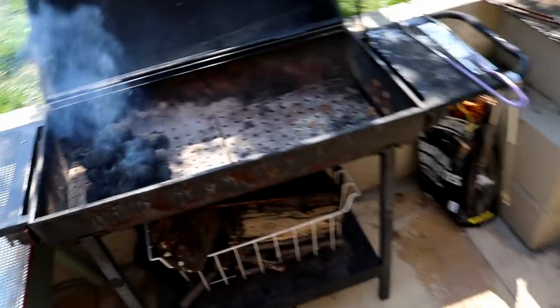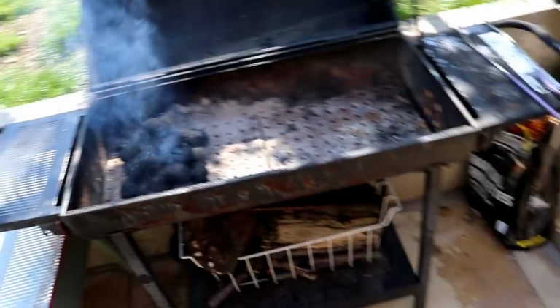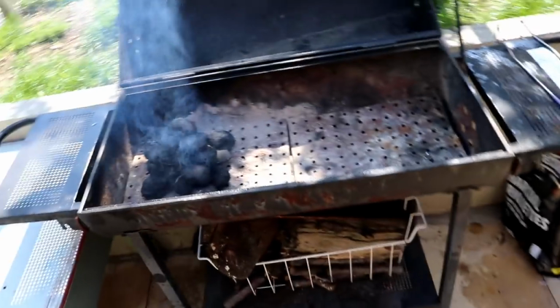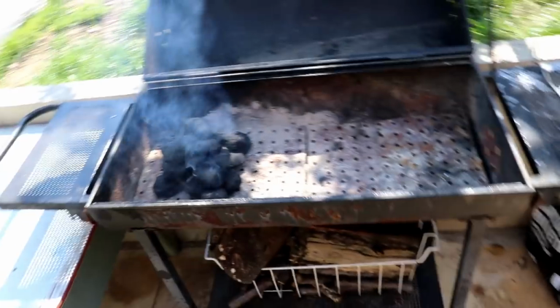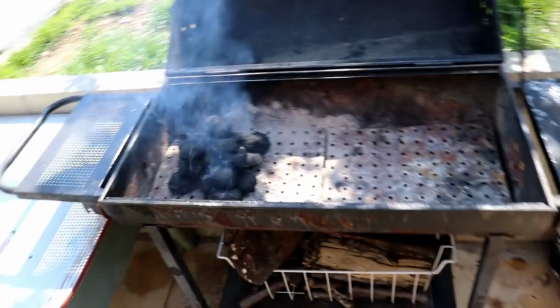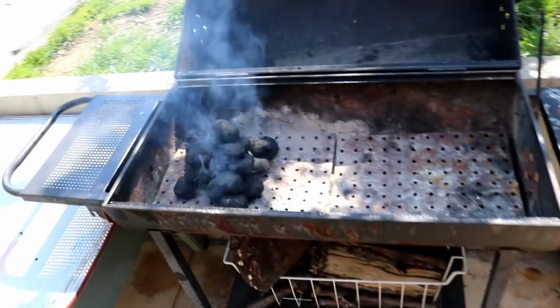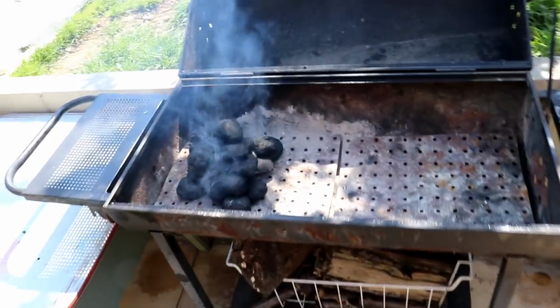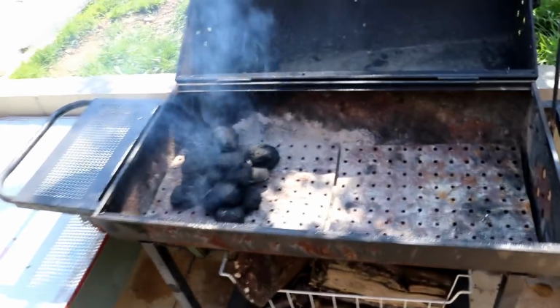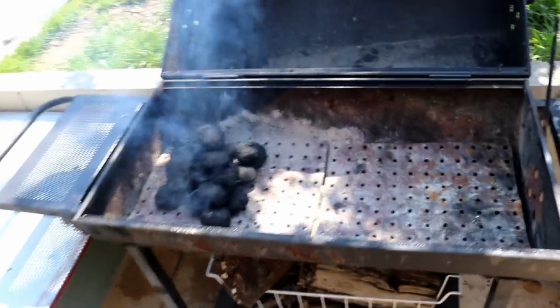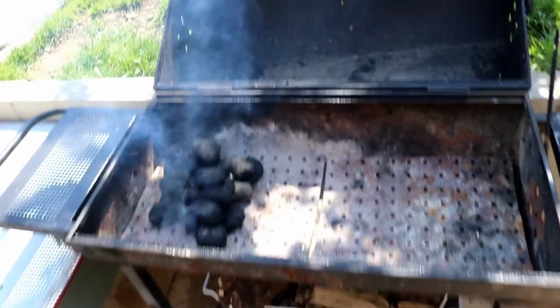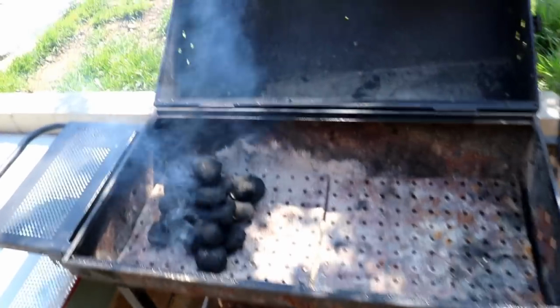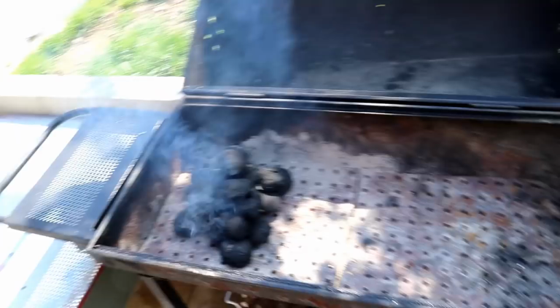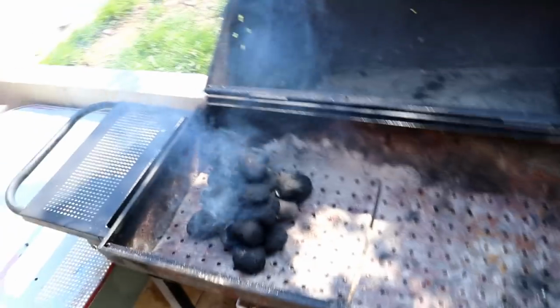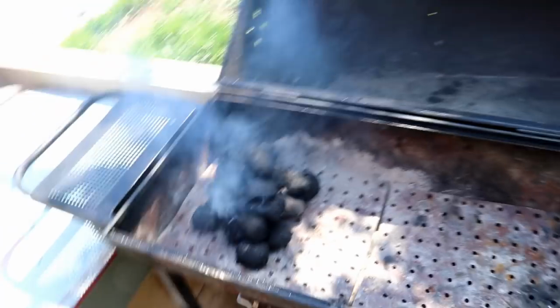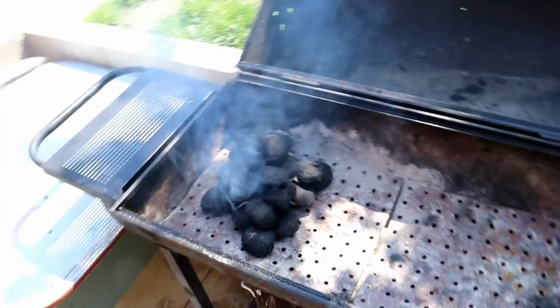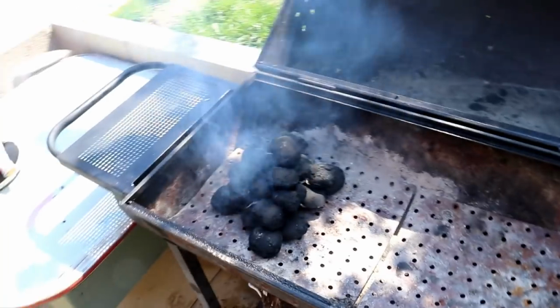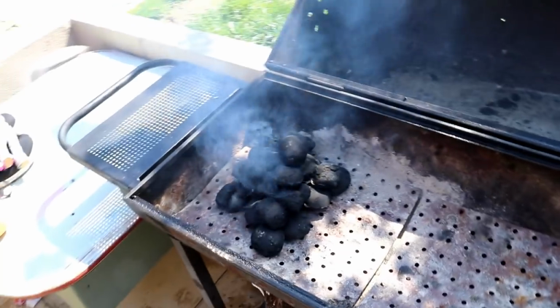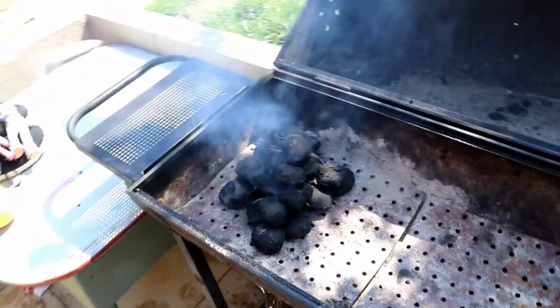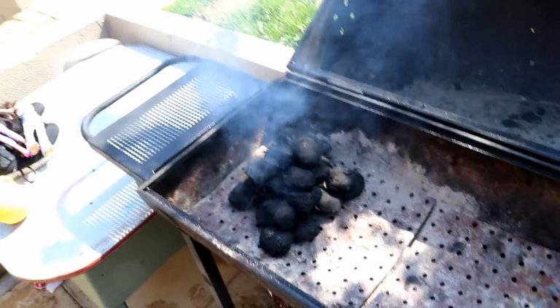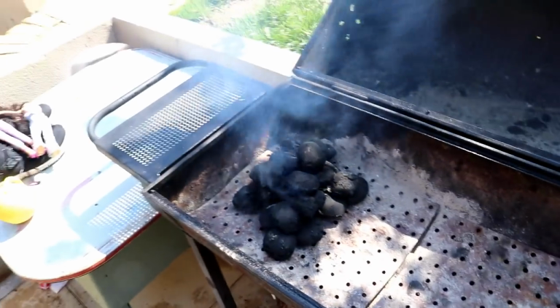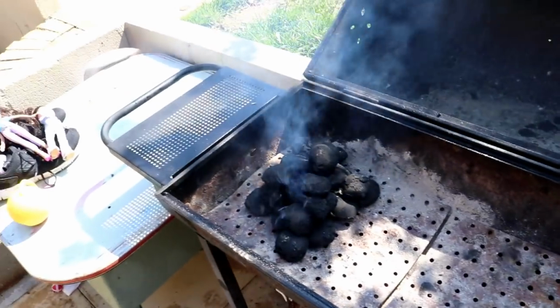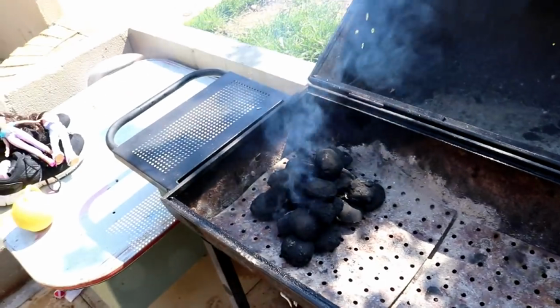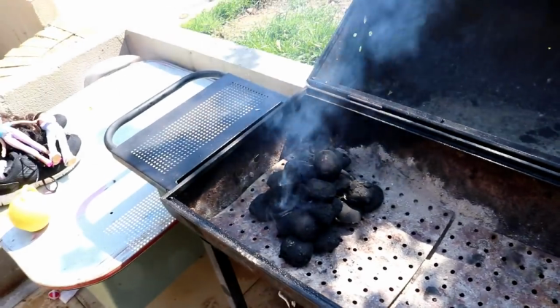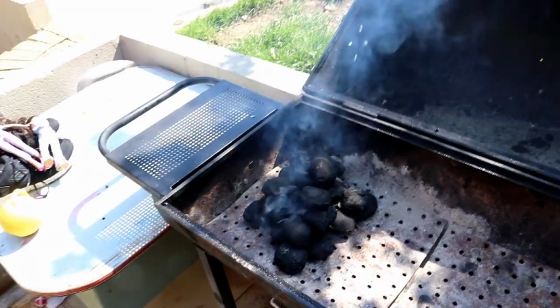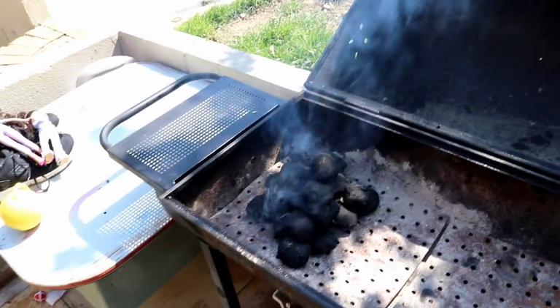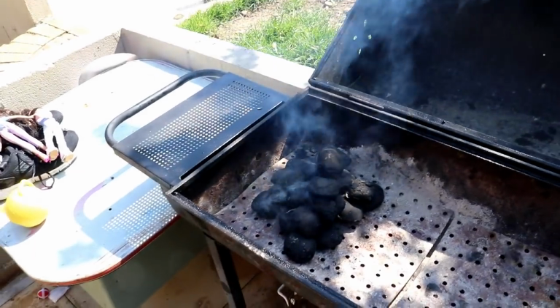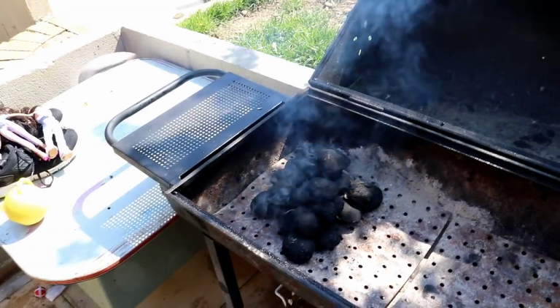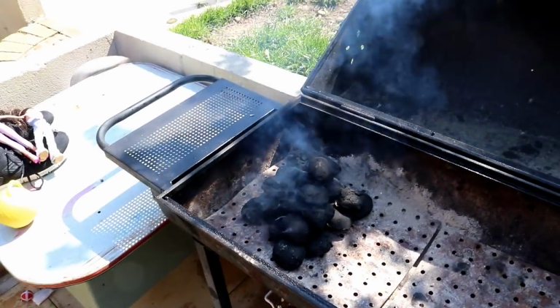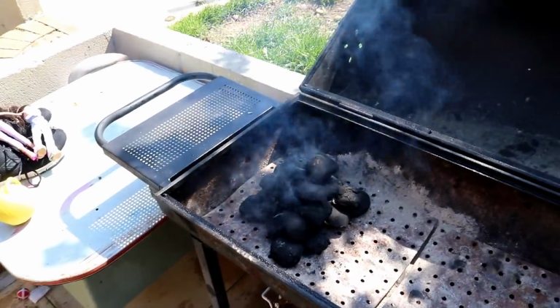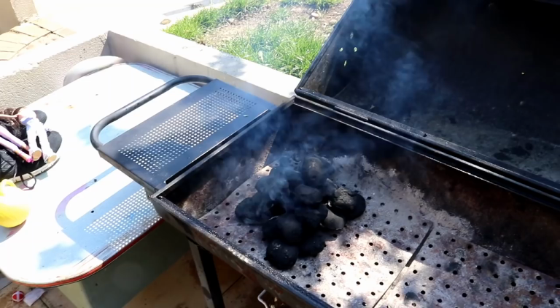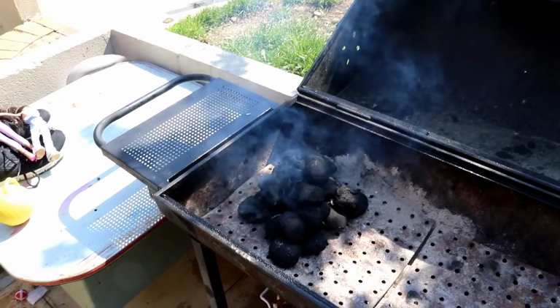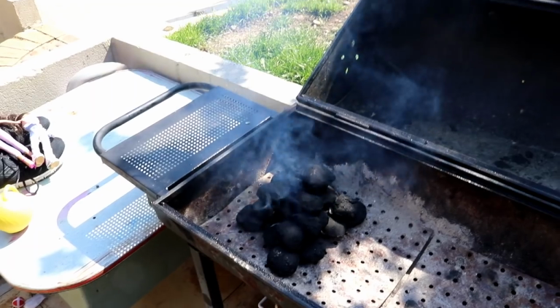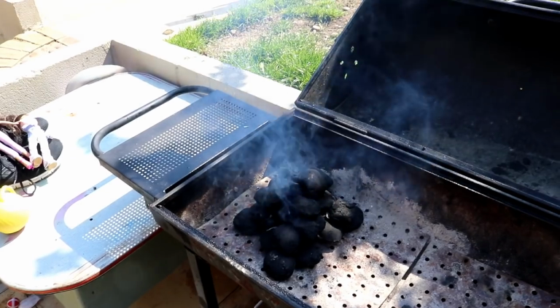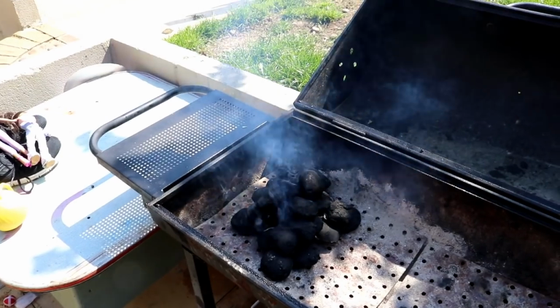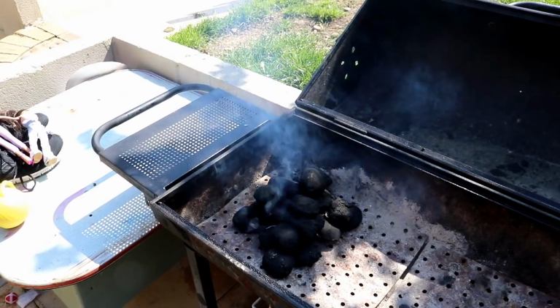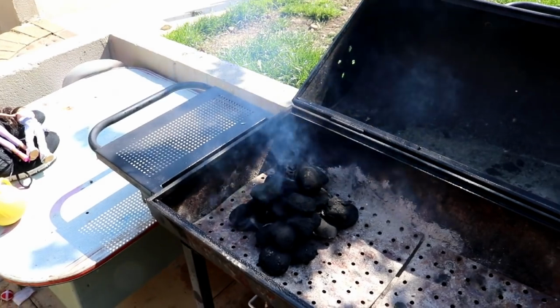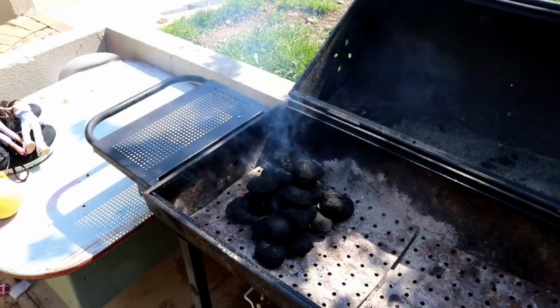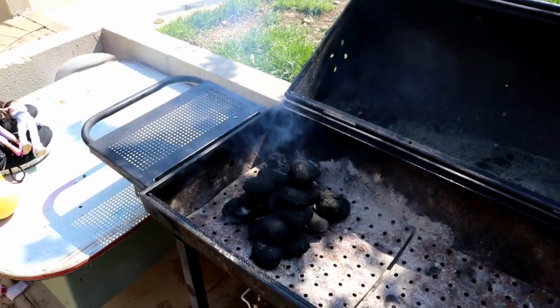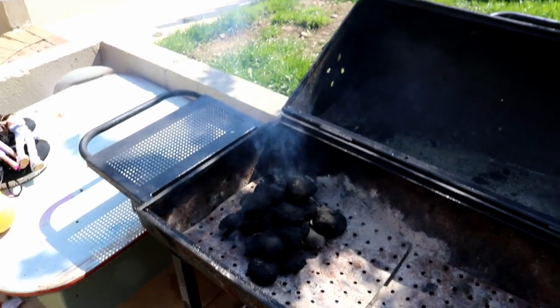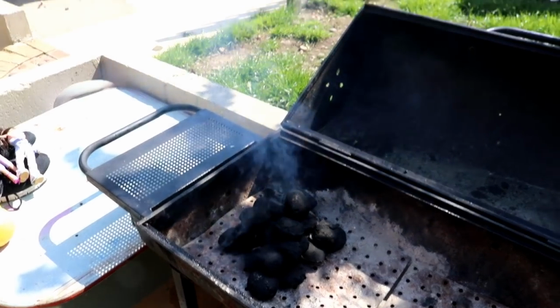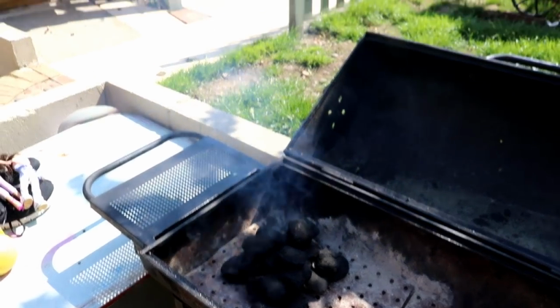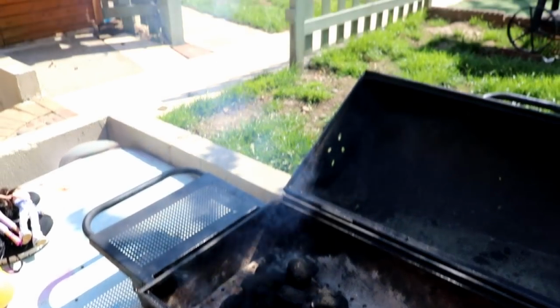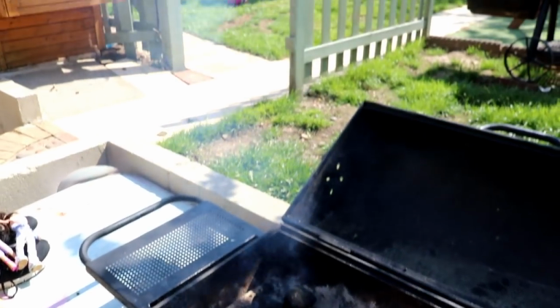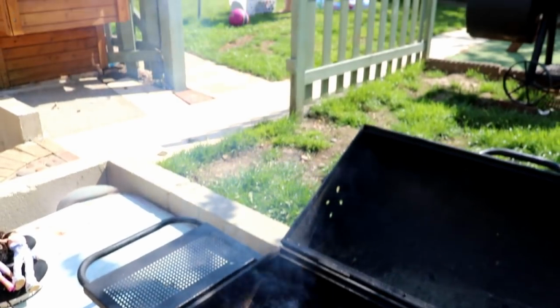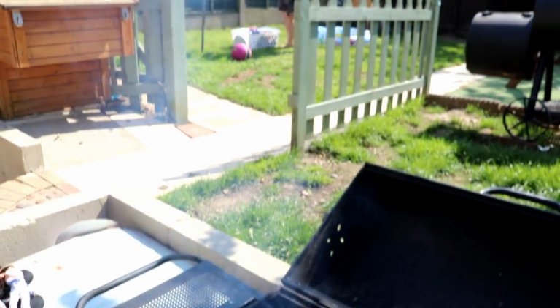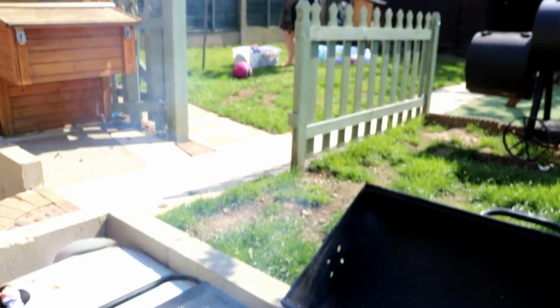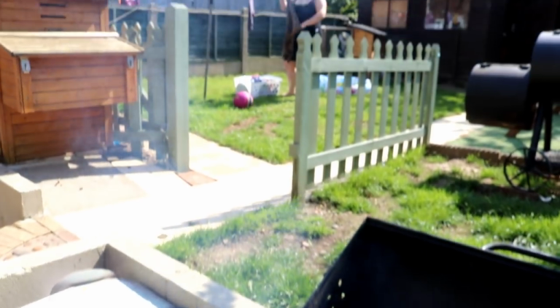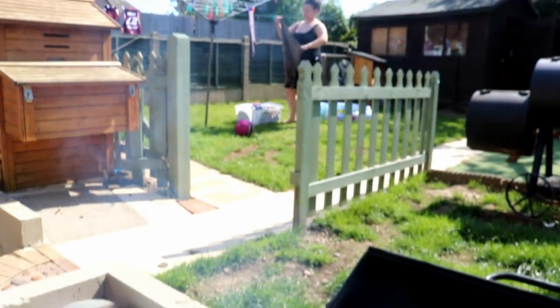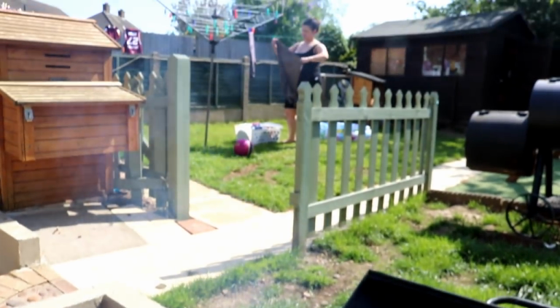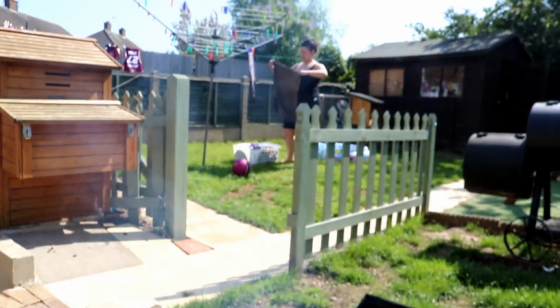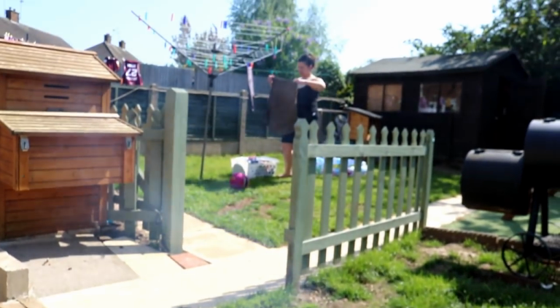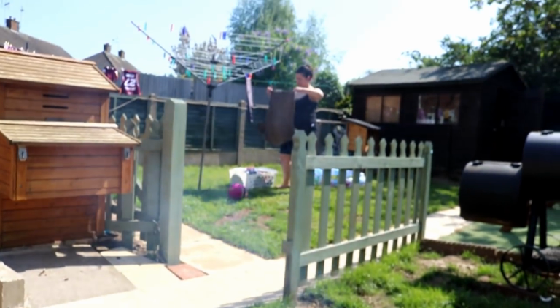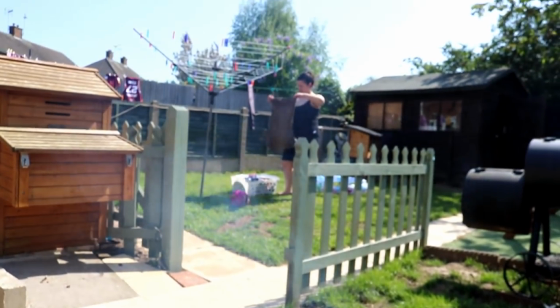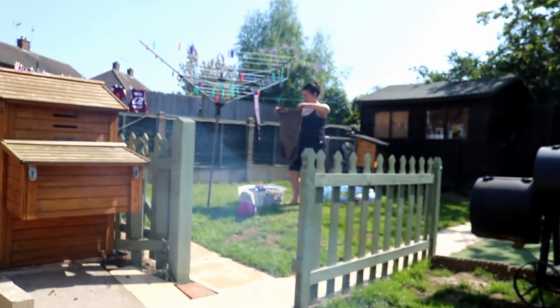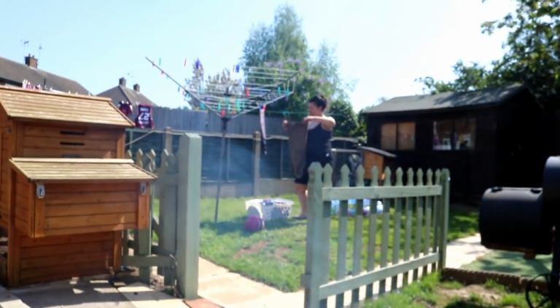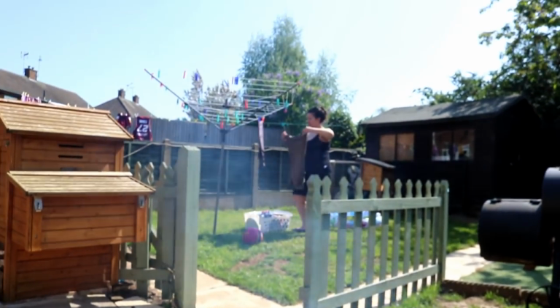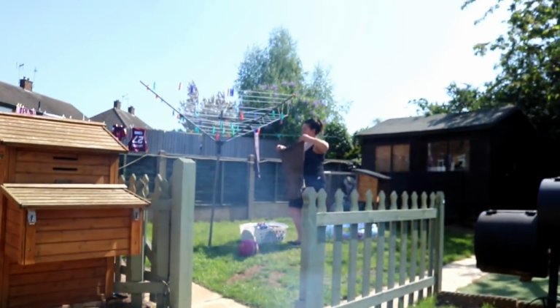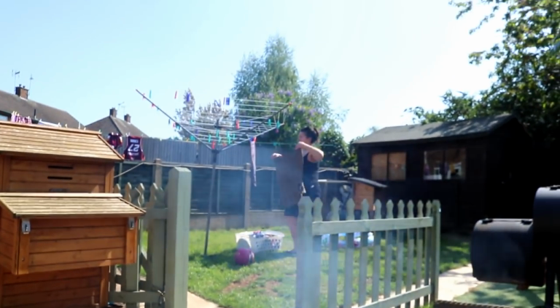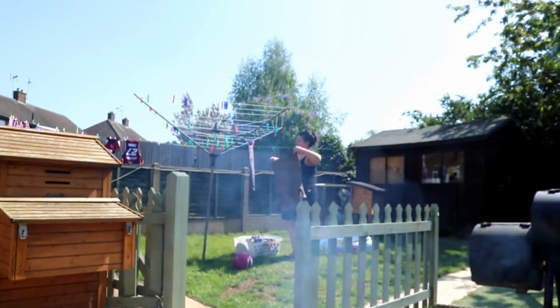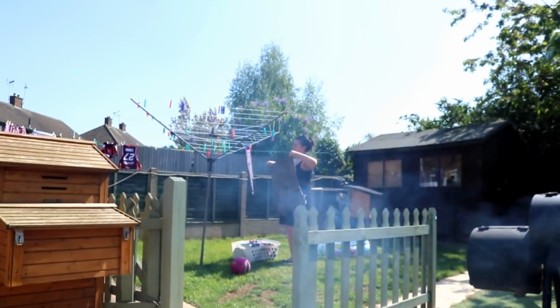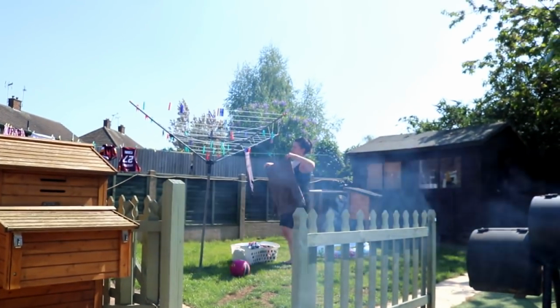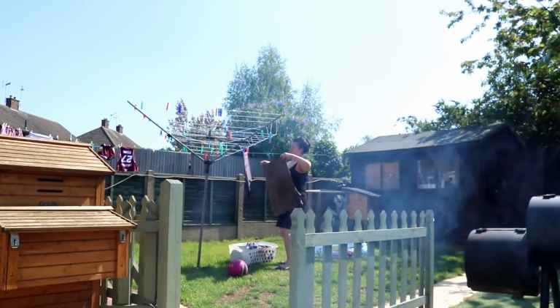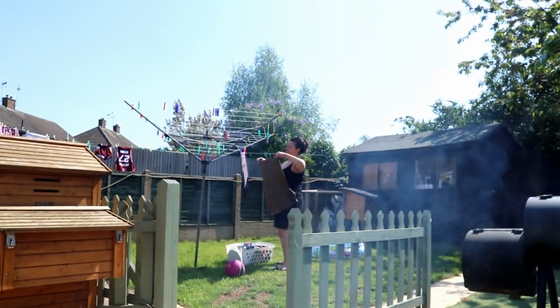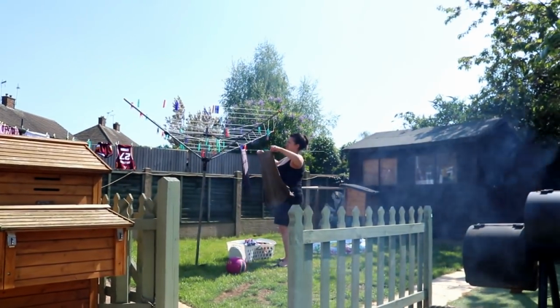Being the sucker for punishment I am, I thought why not do a barbecue while we're making beer.